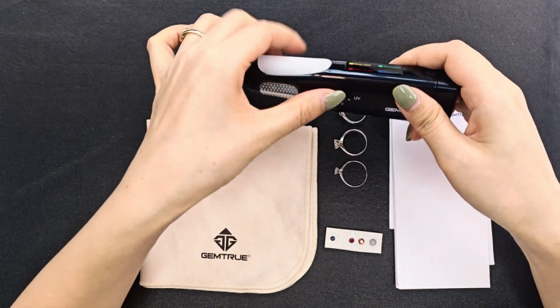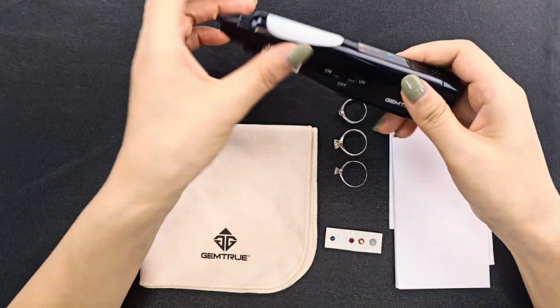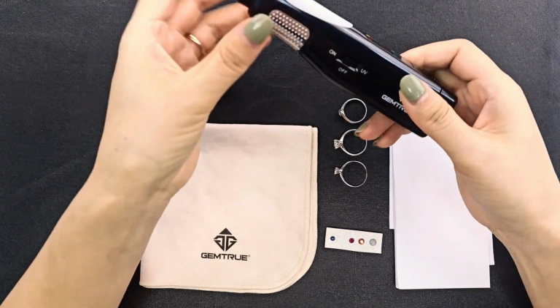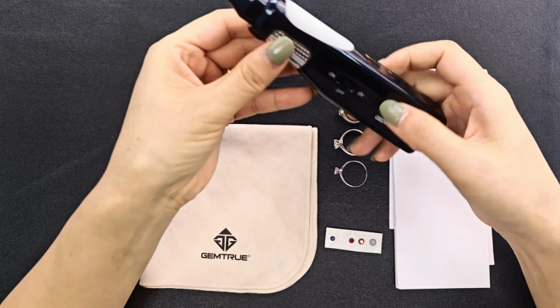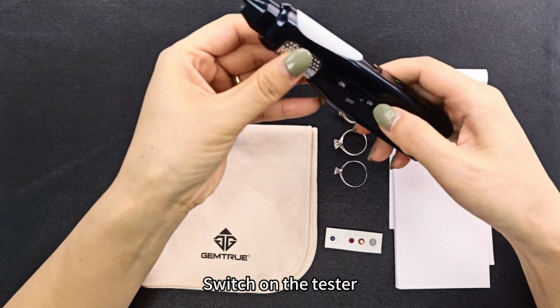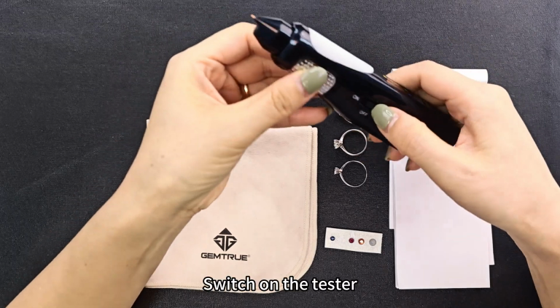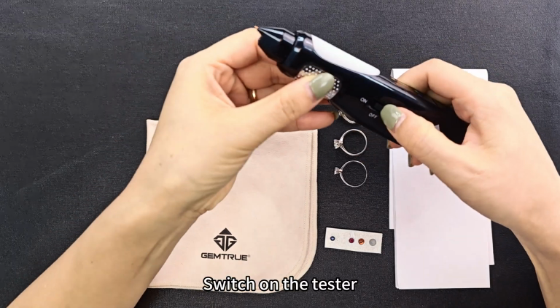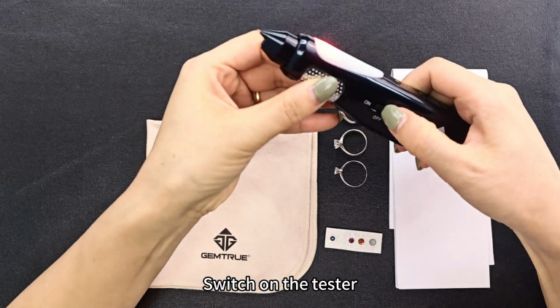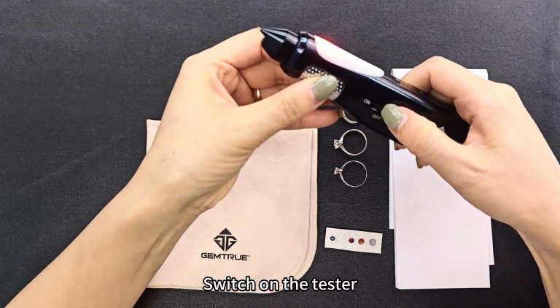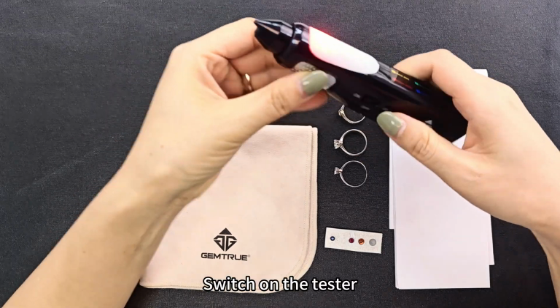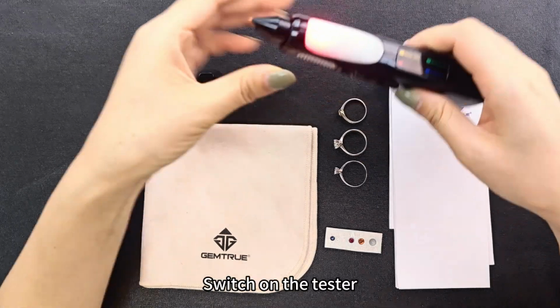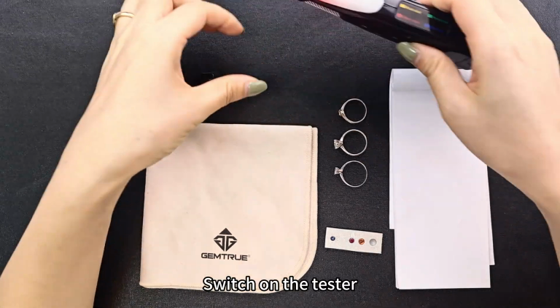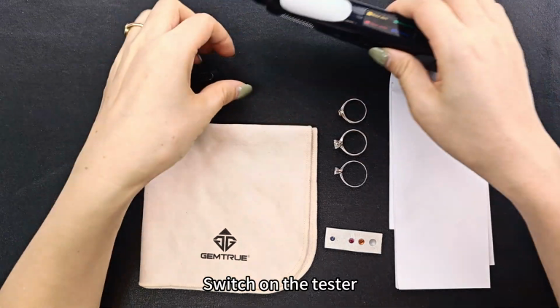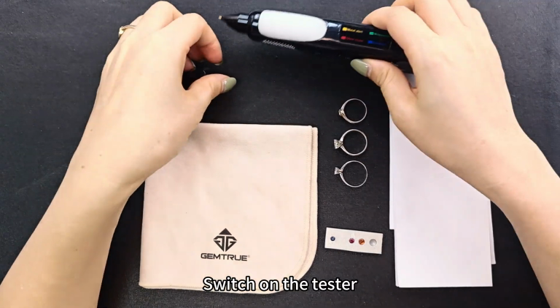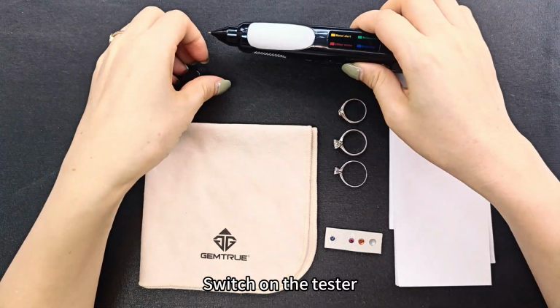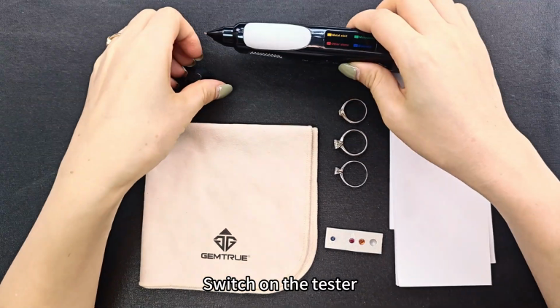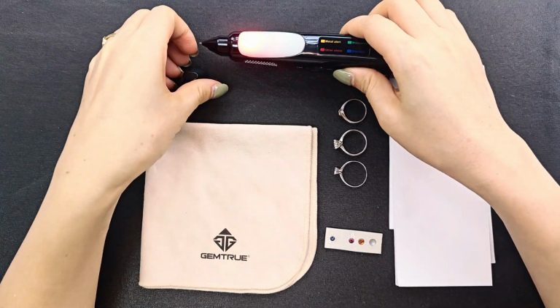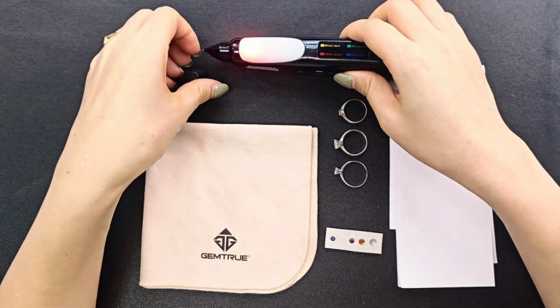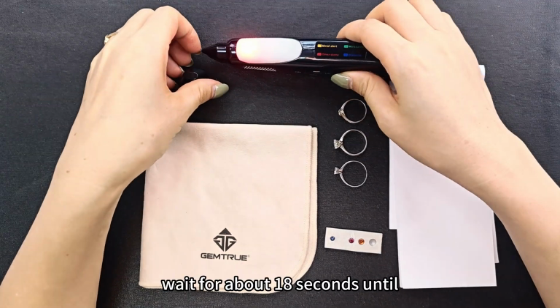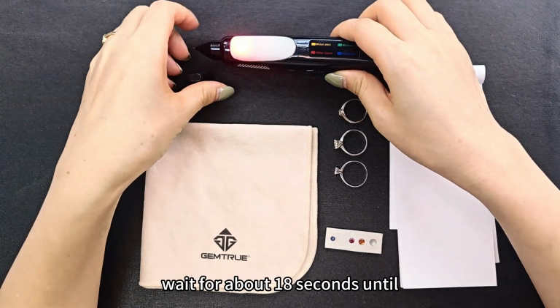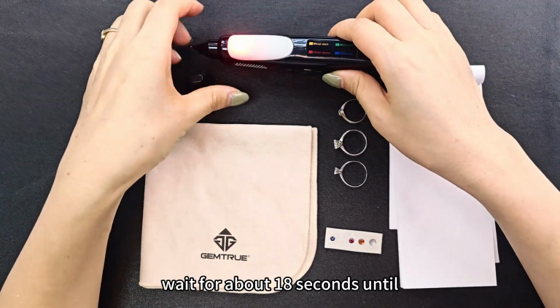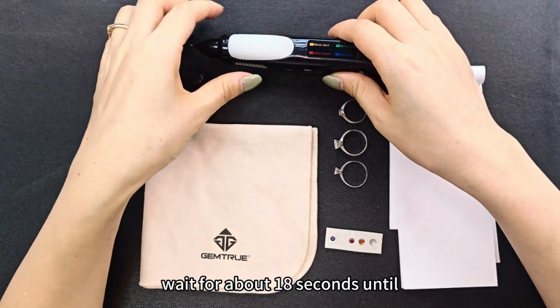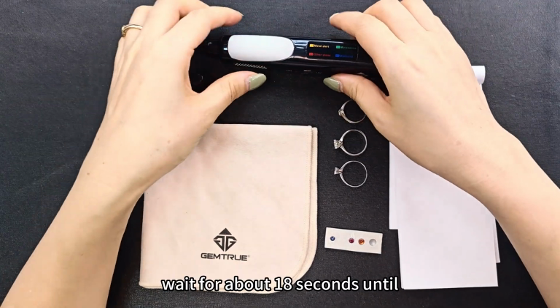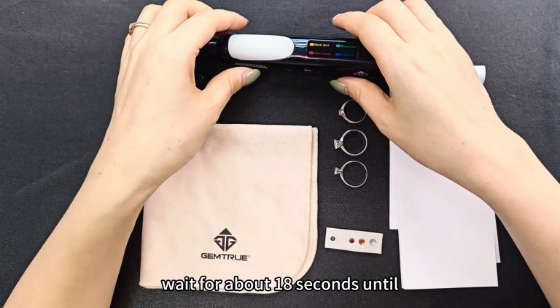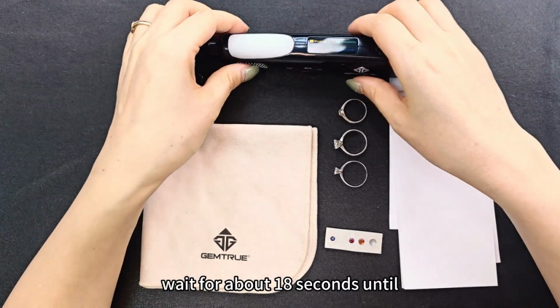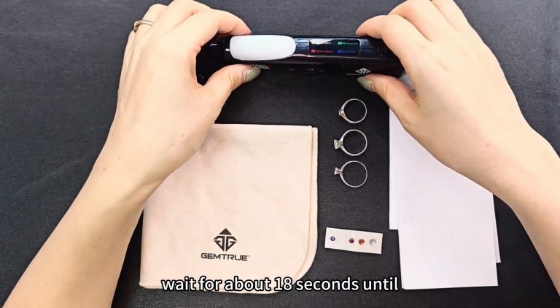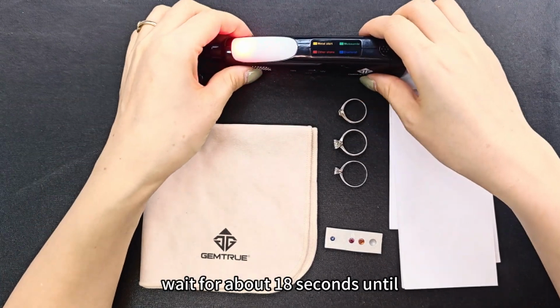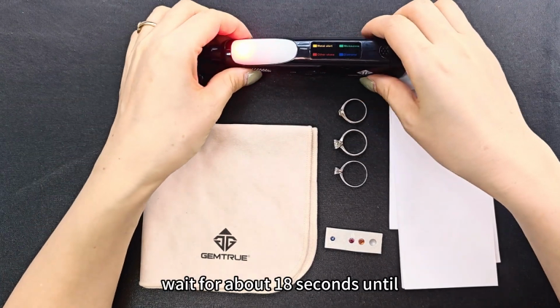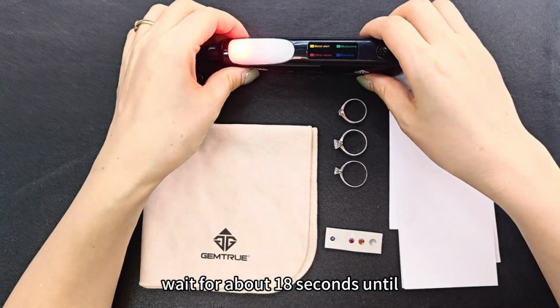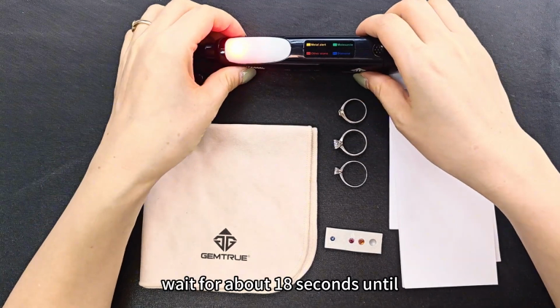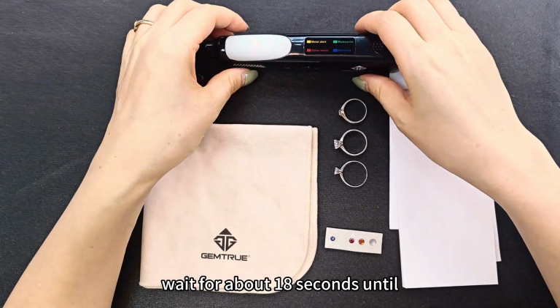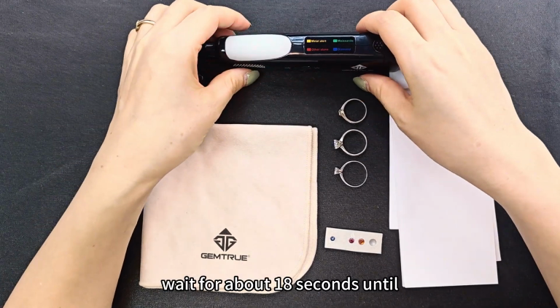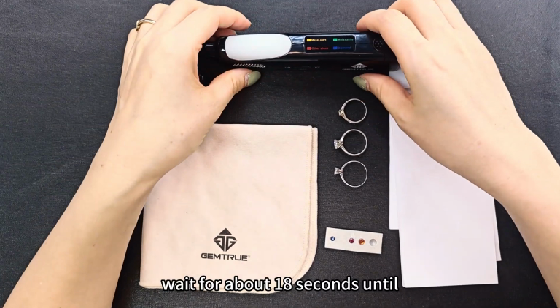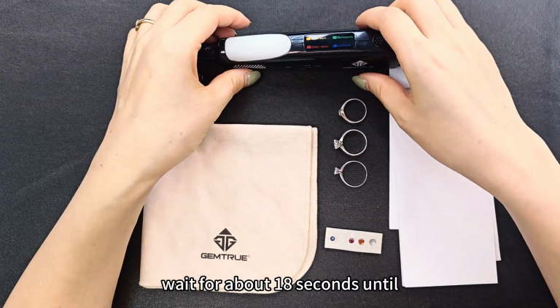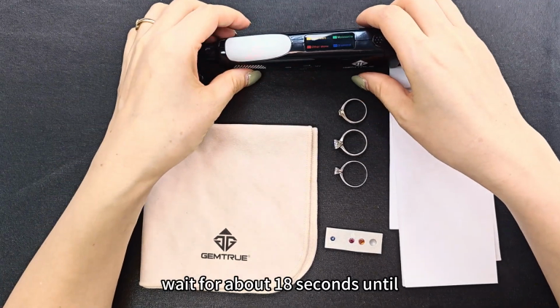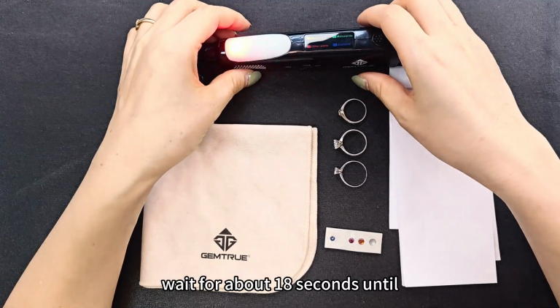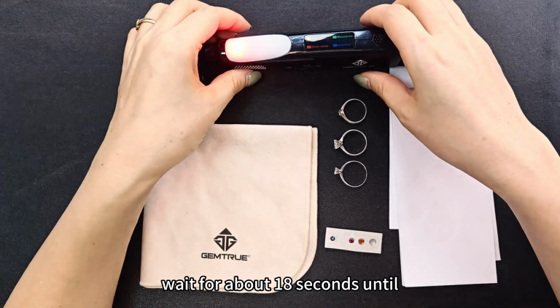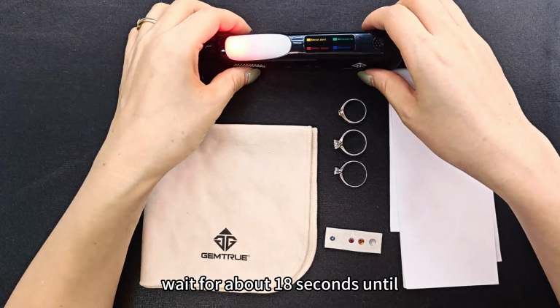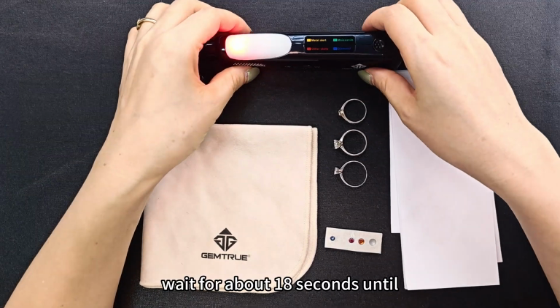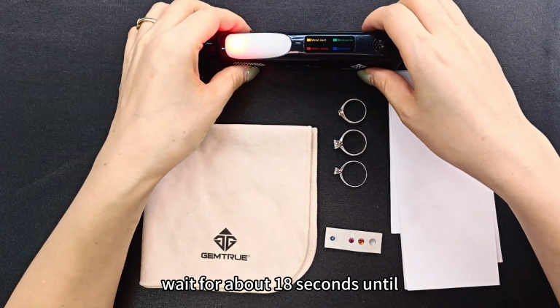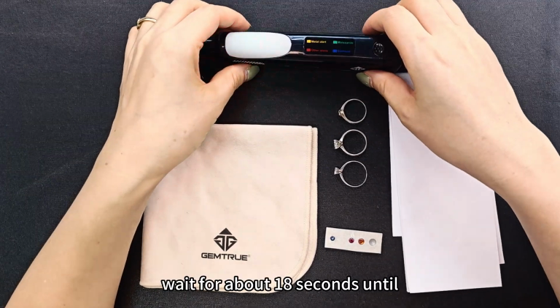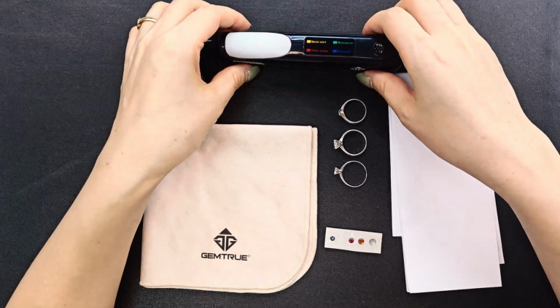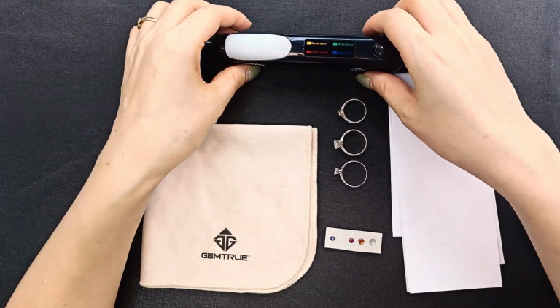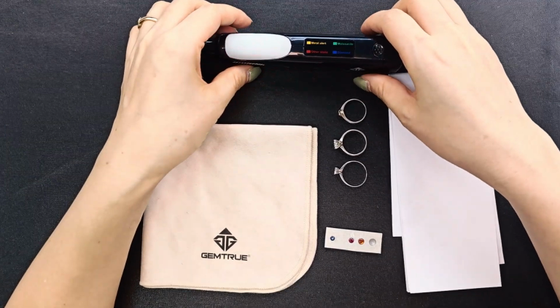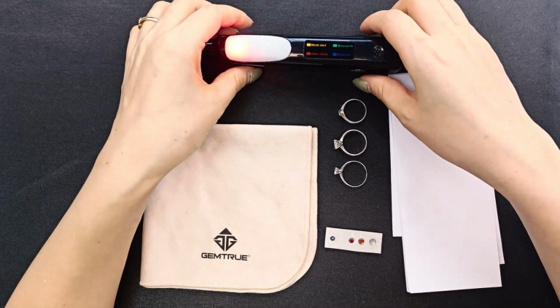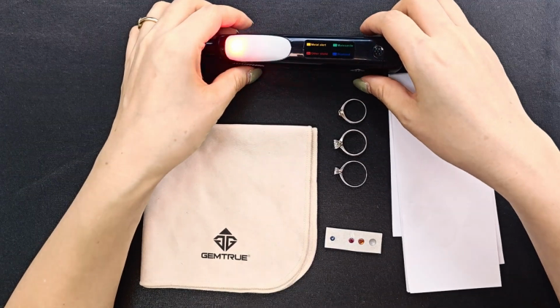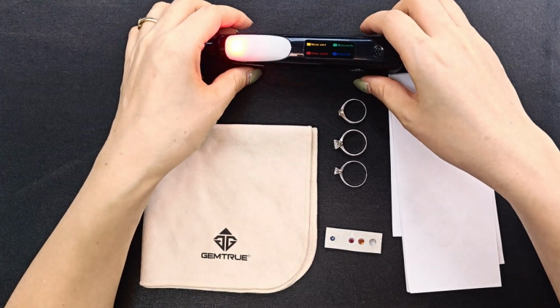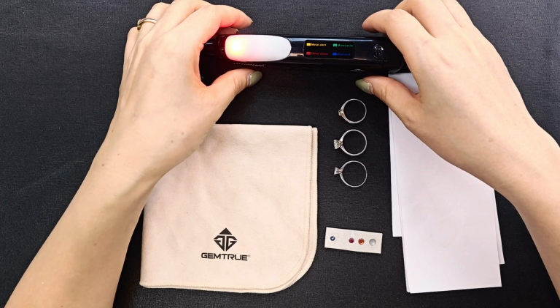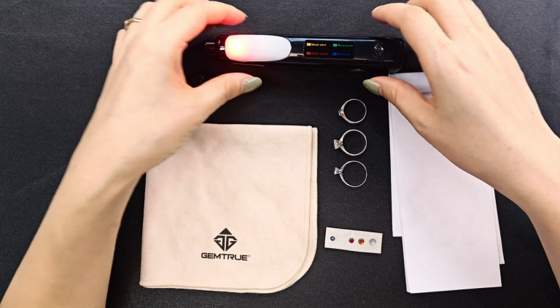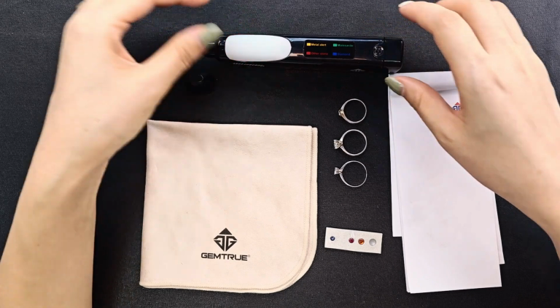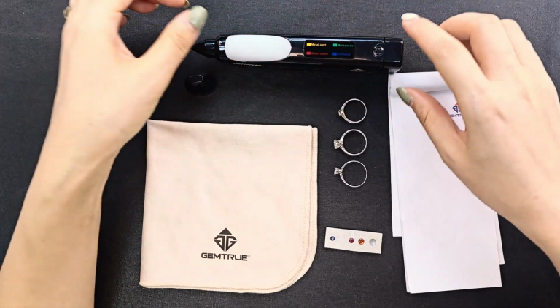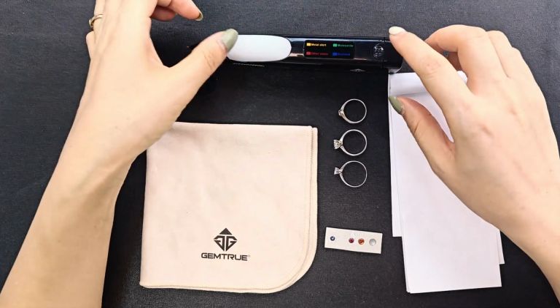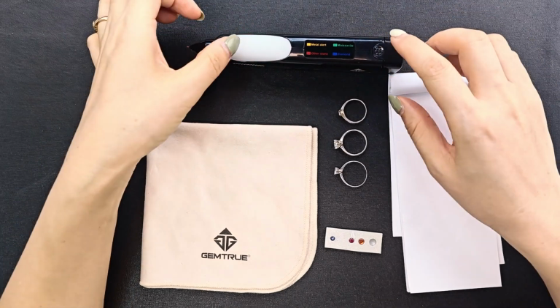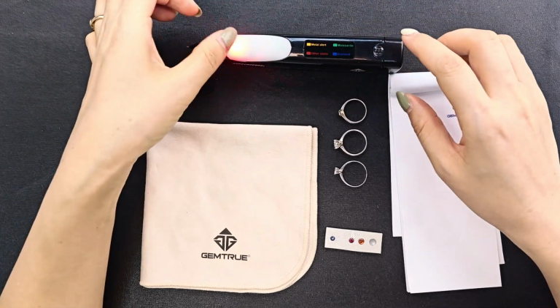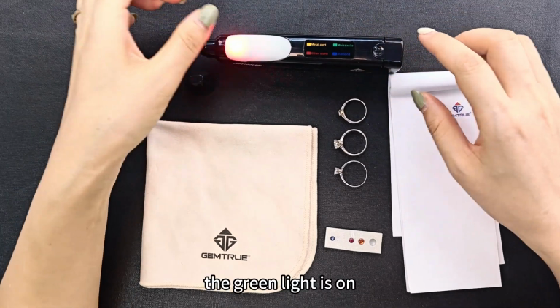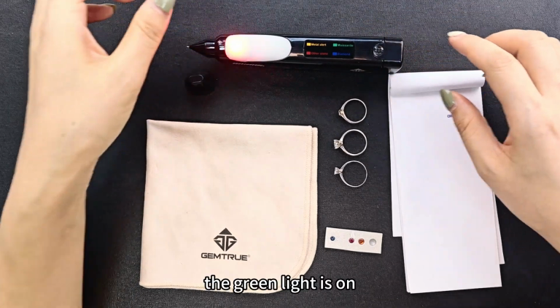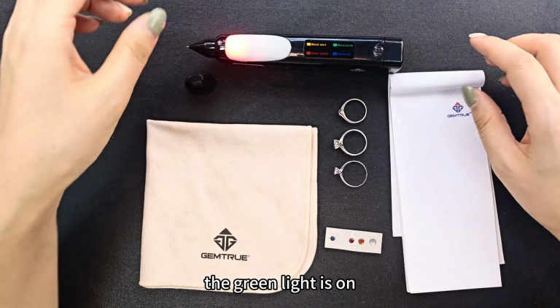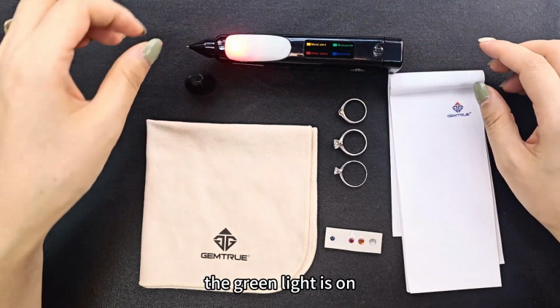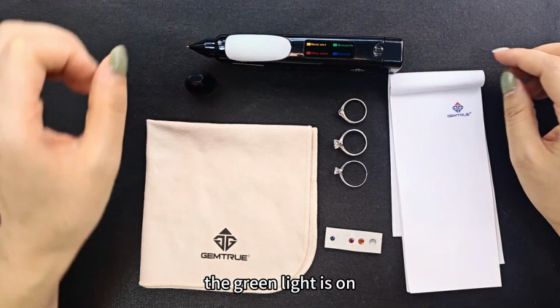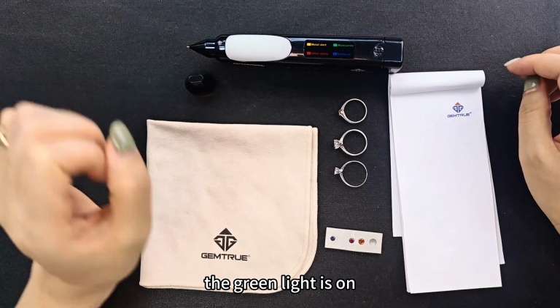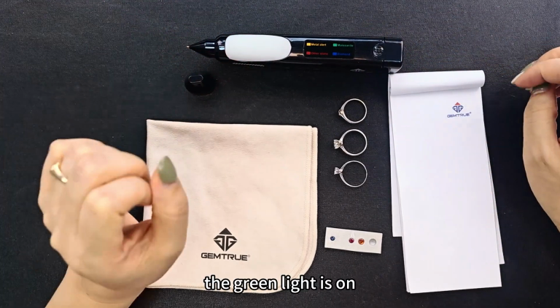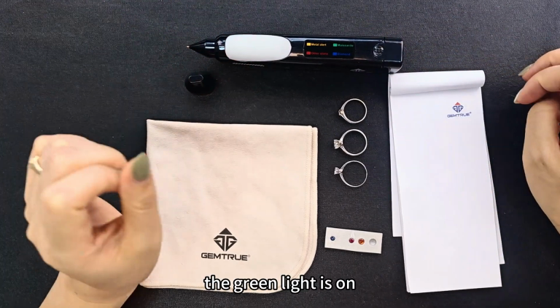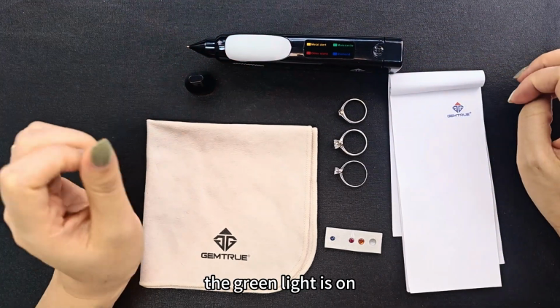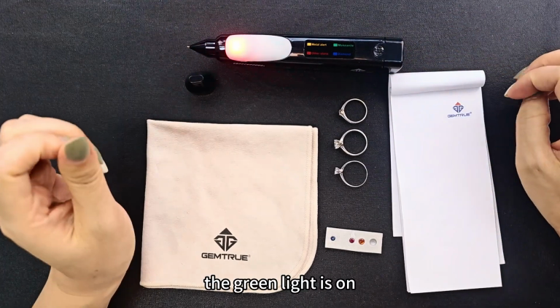Switch on the tester. Wait for about 18 seconds until the light is green.